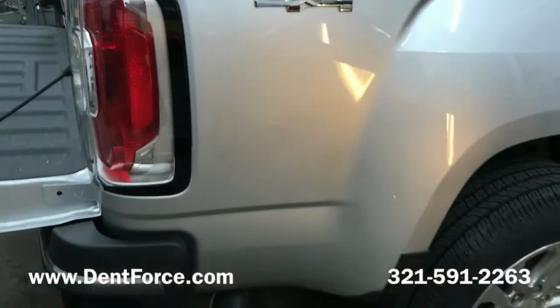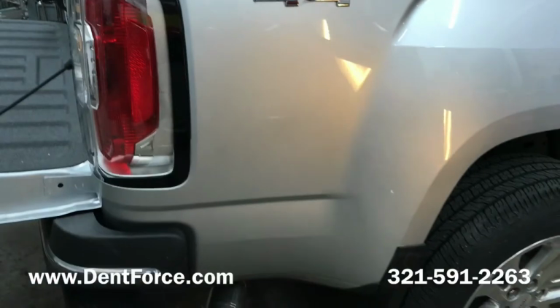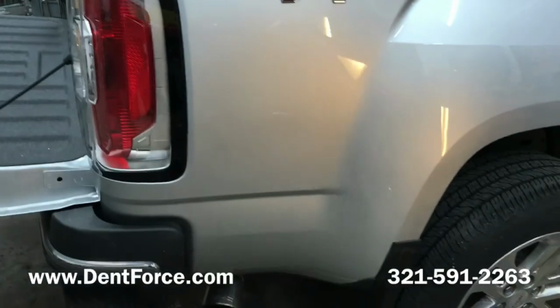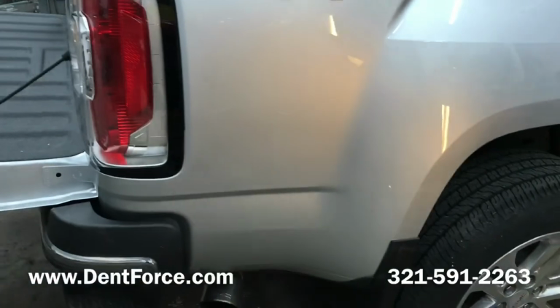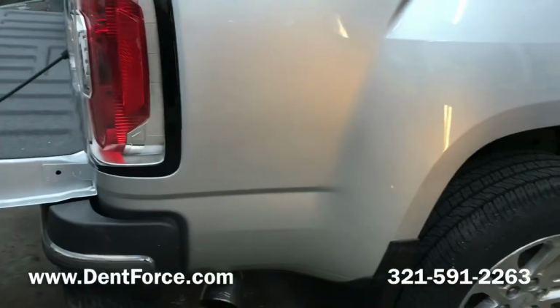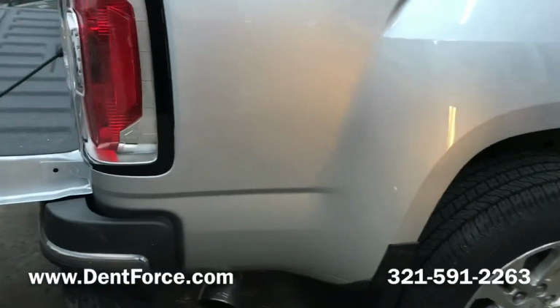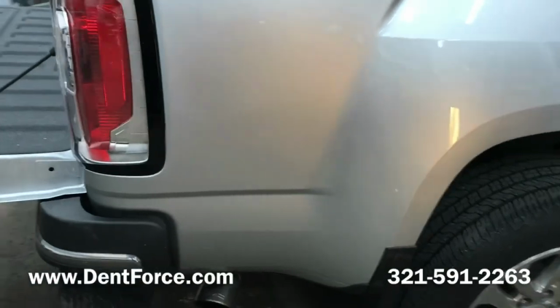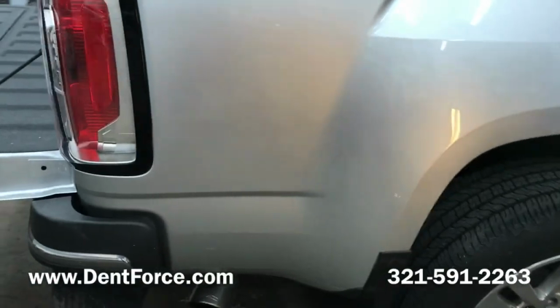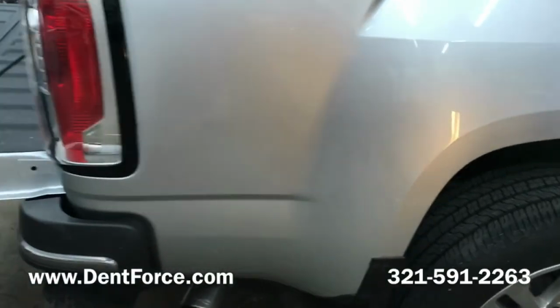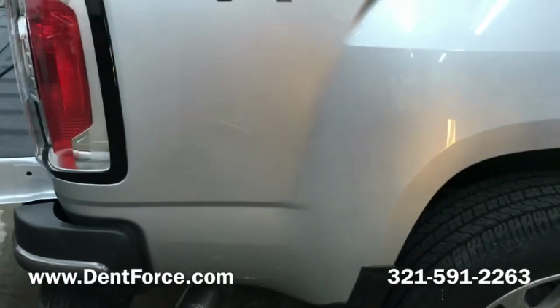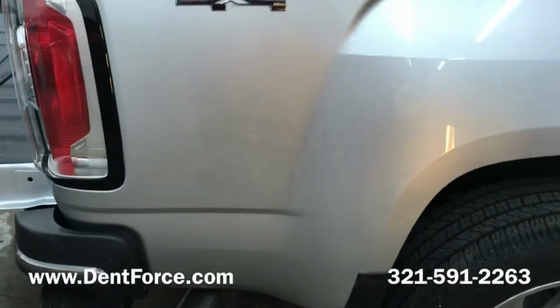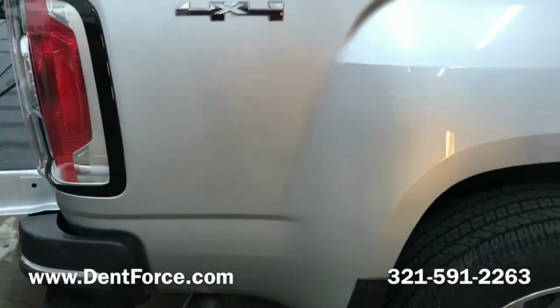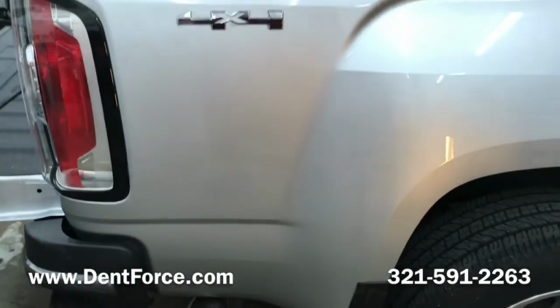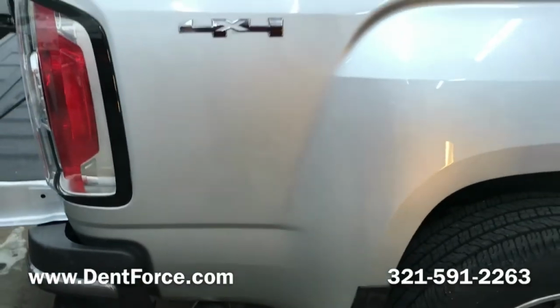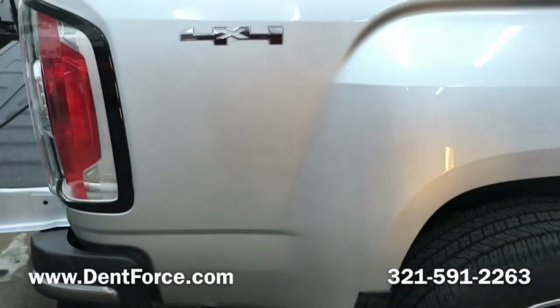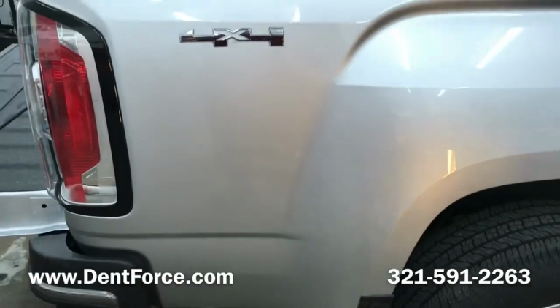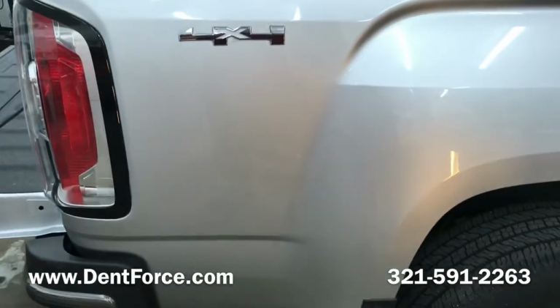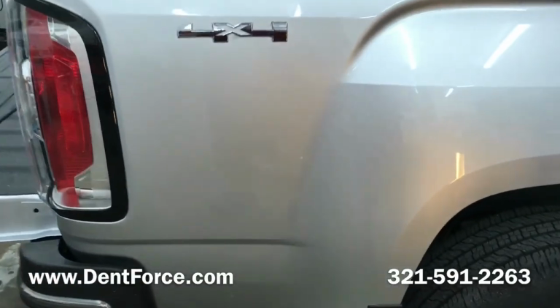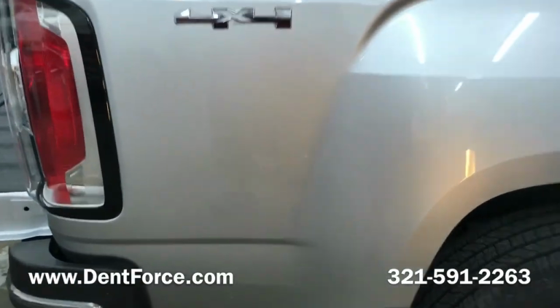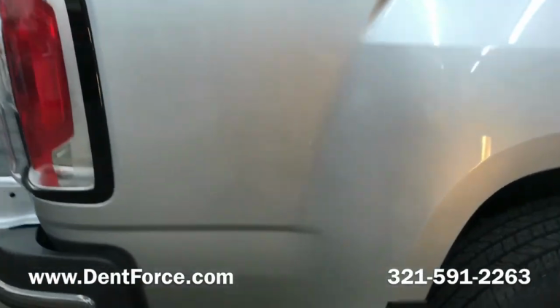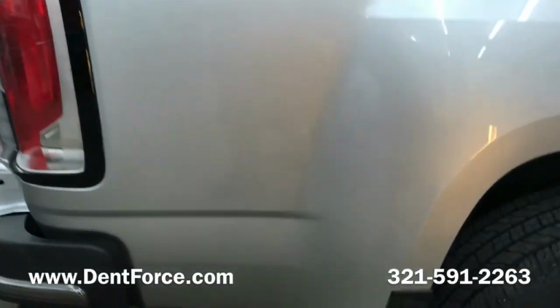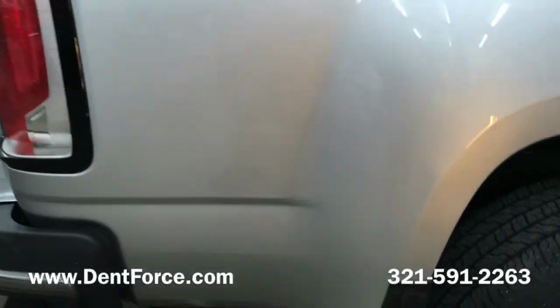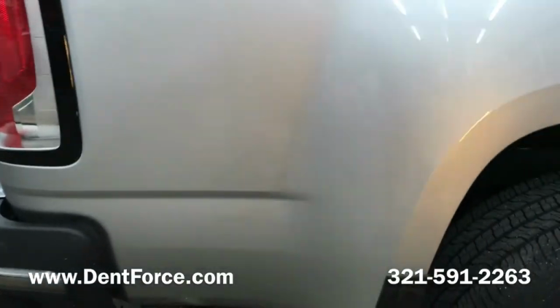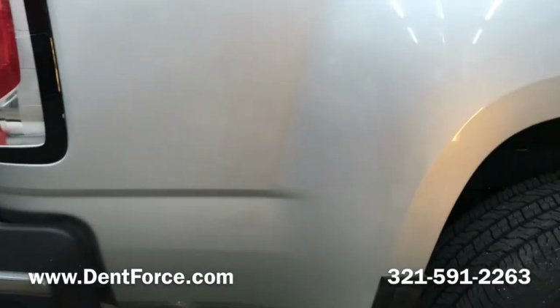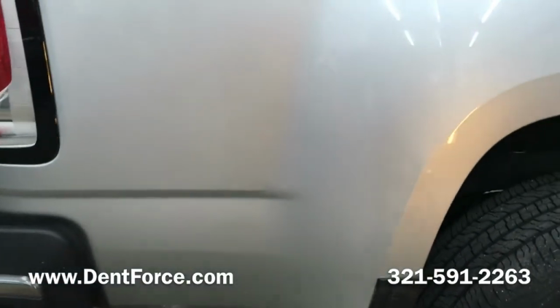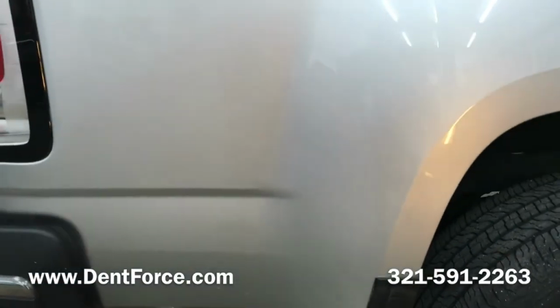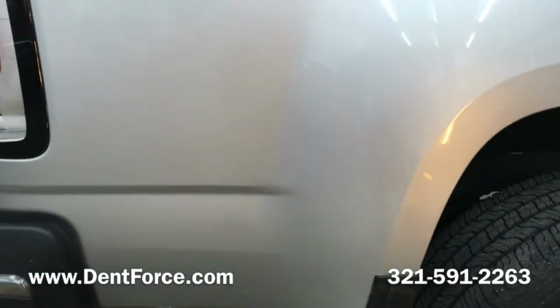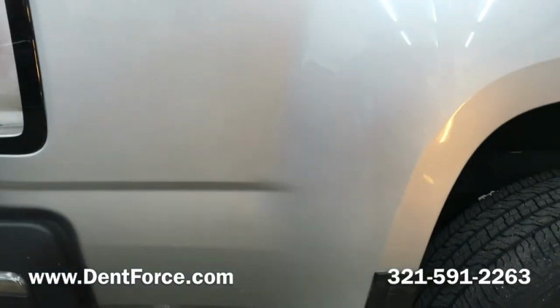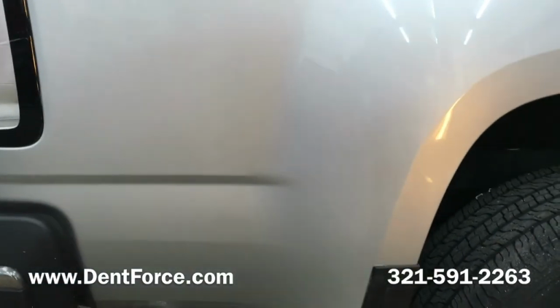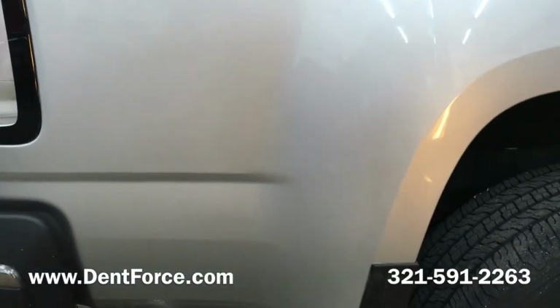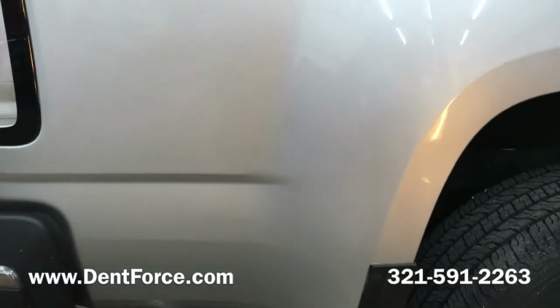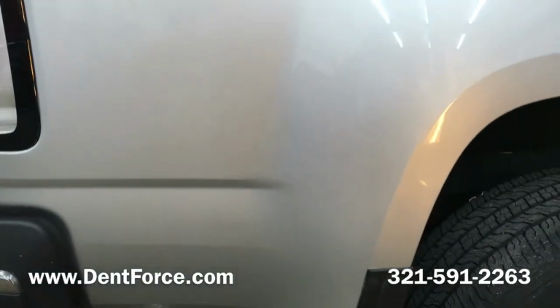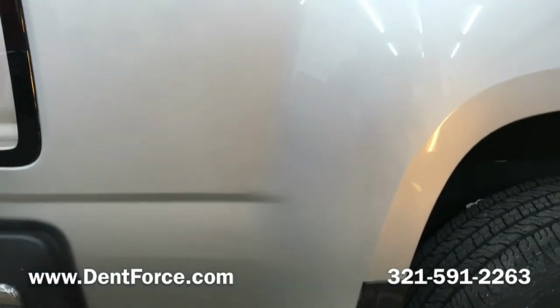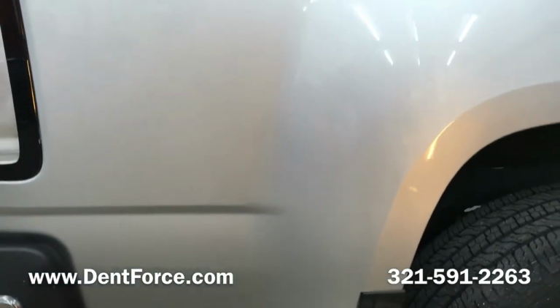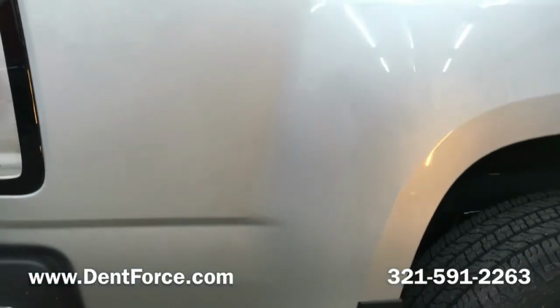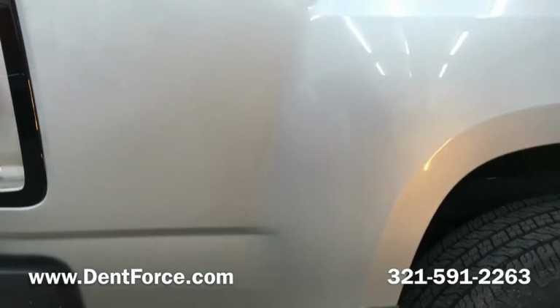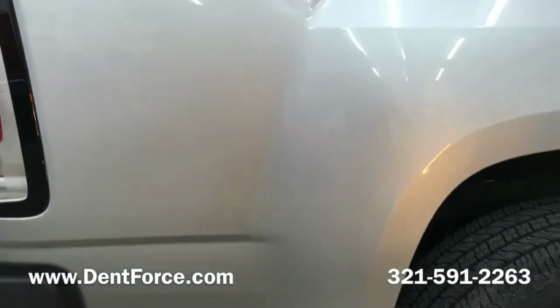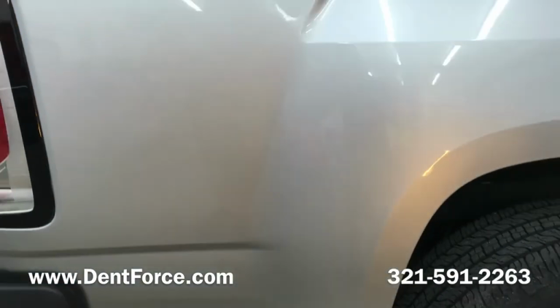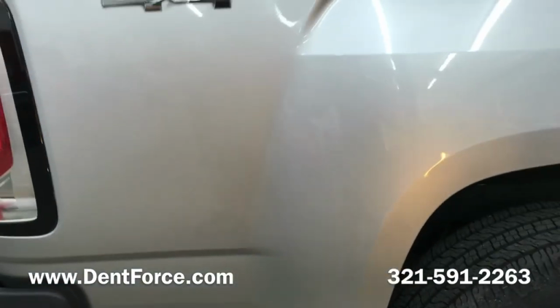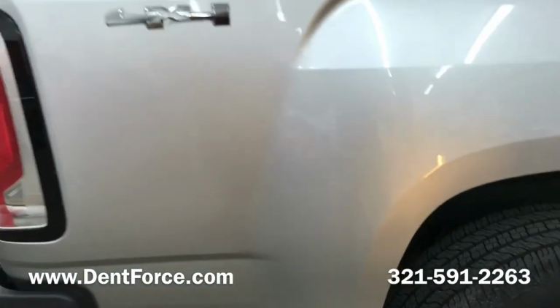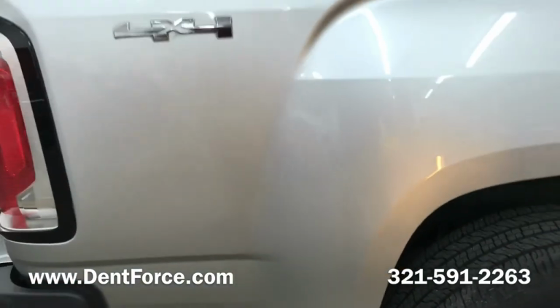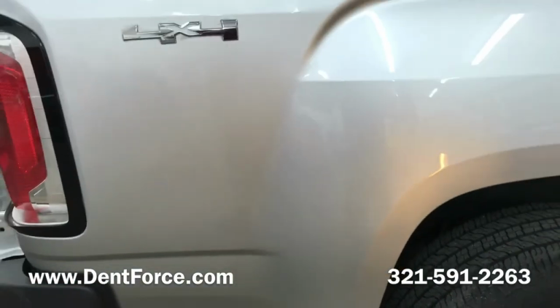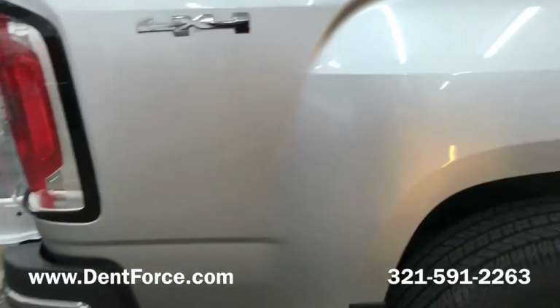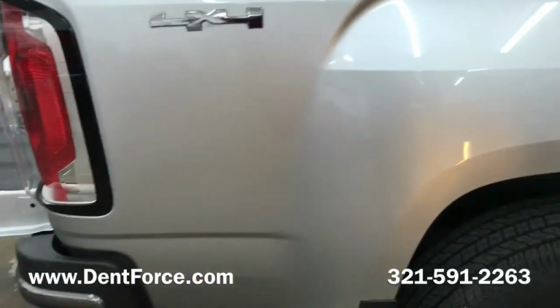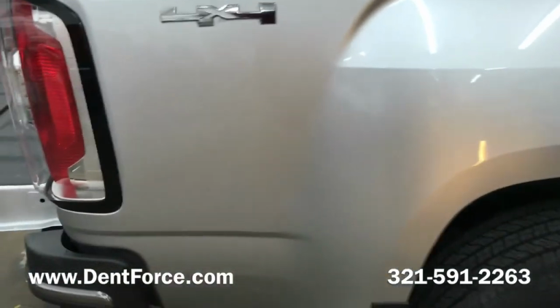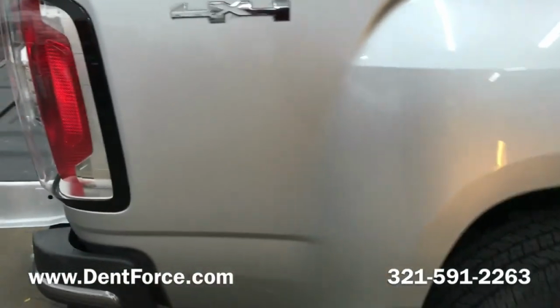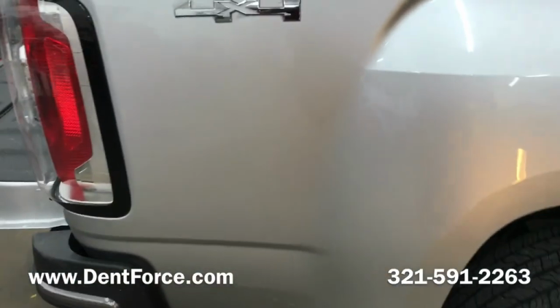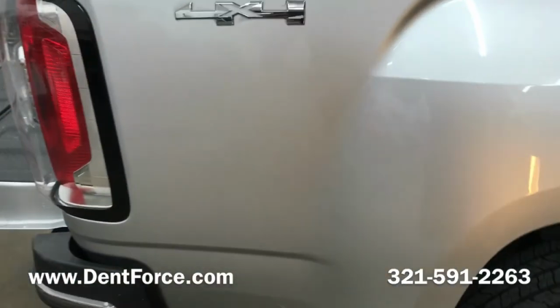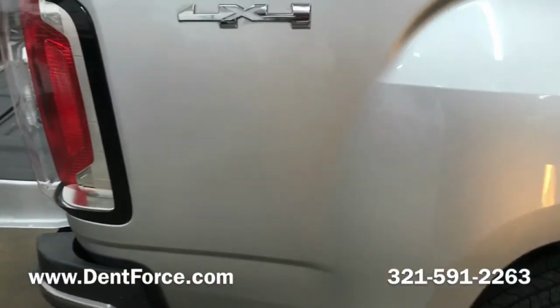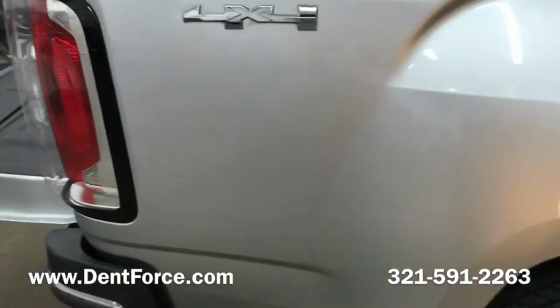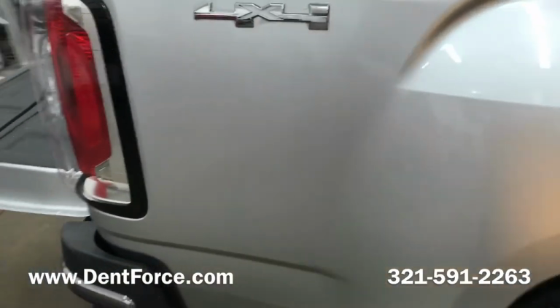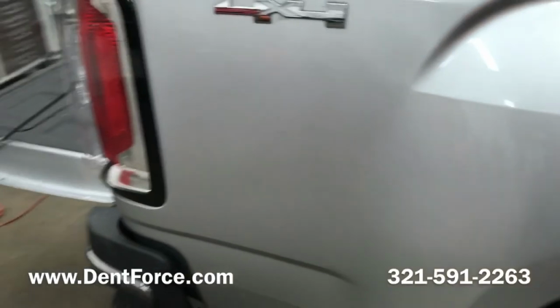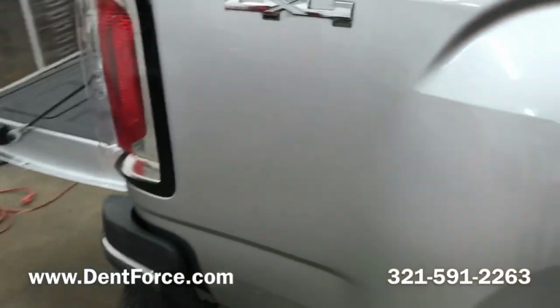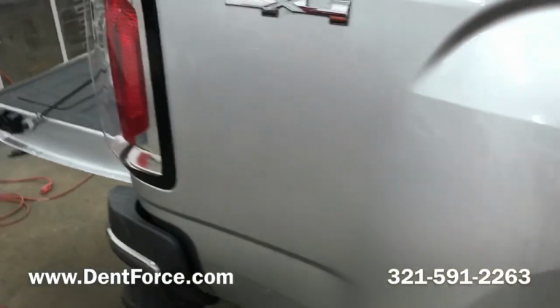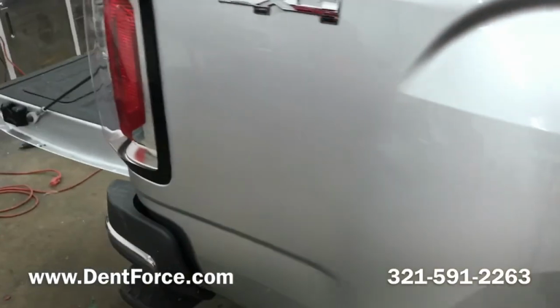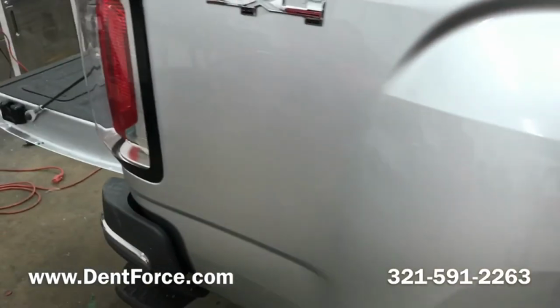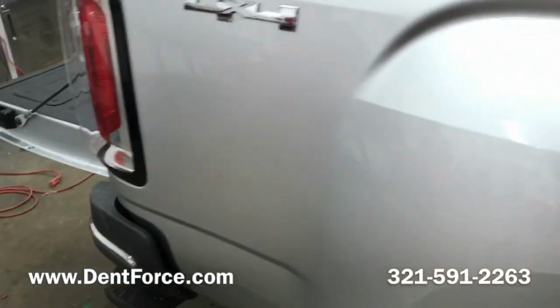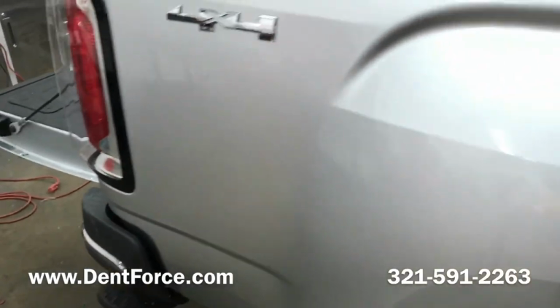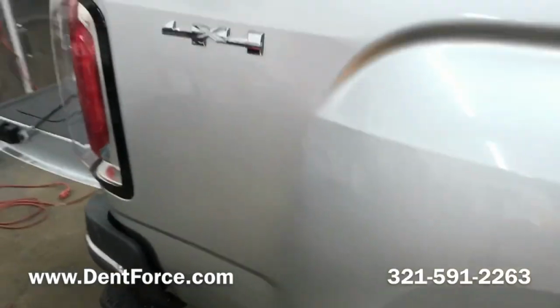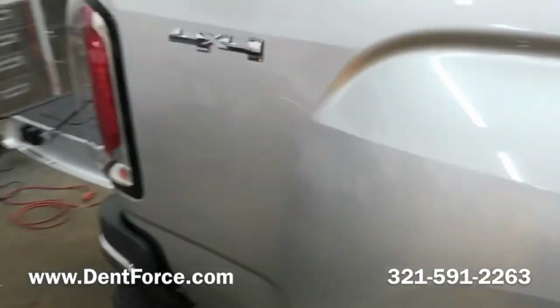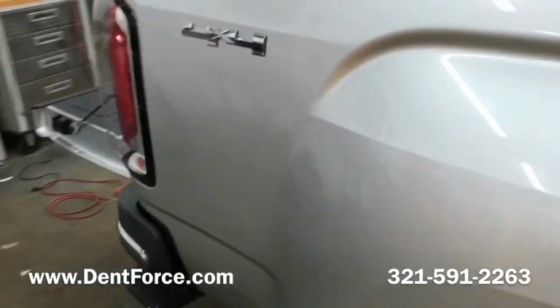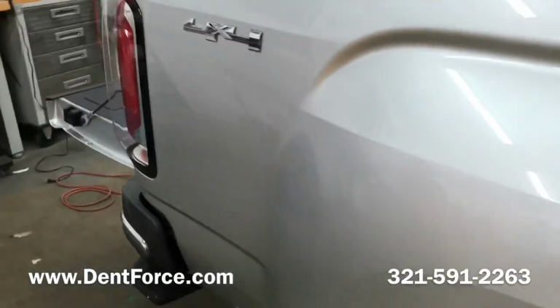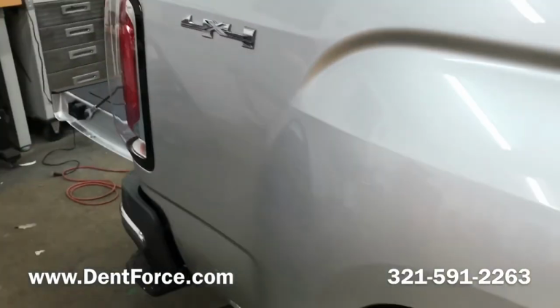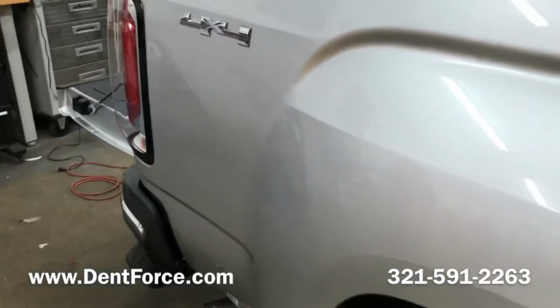If you need anything, please give us a call or text us pictures of your damage for an estimate and see if it's something we can do for you.